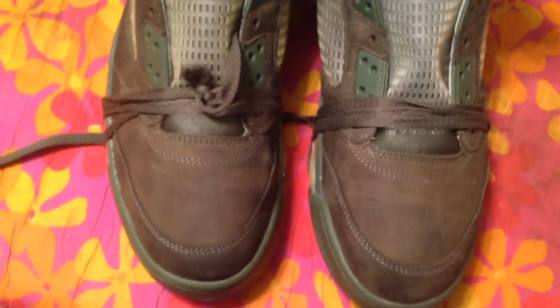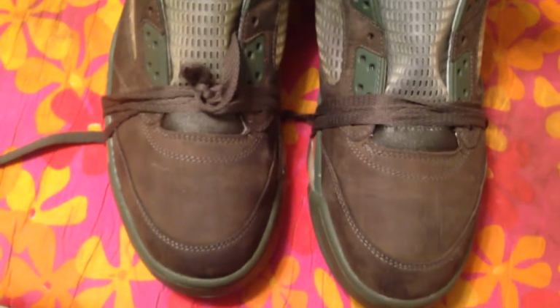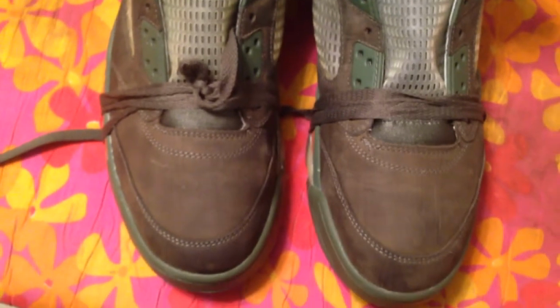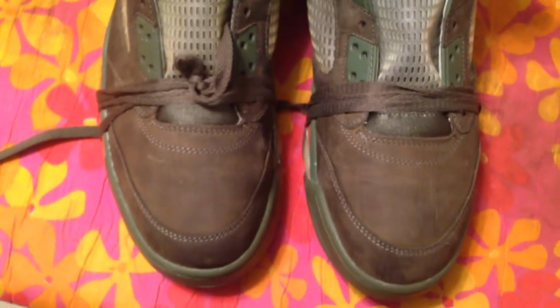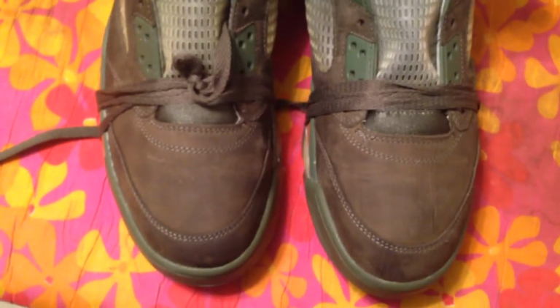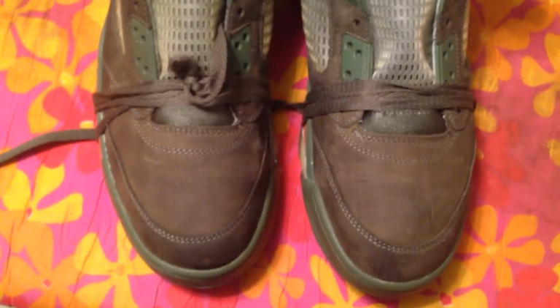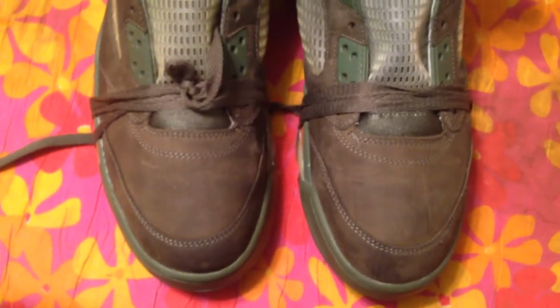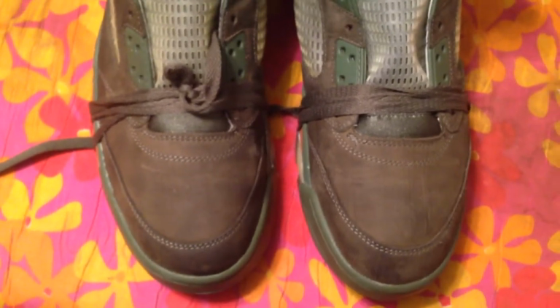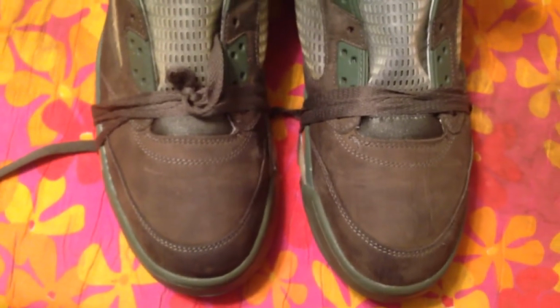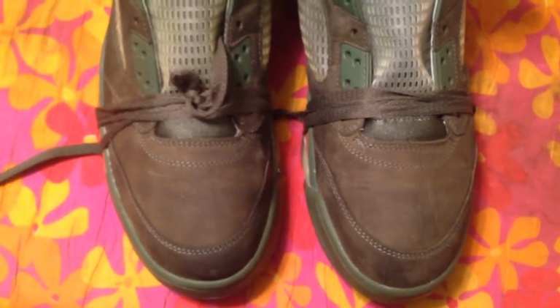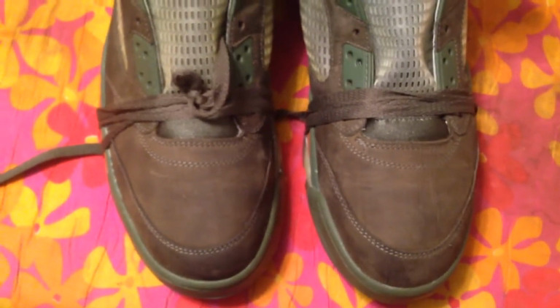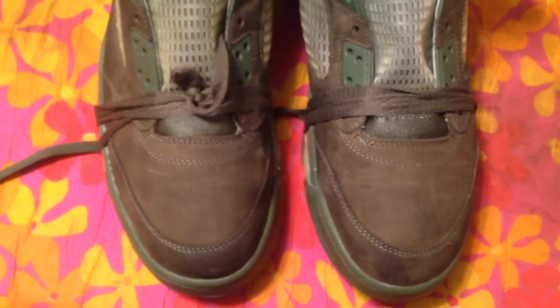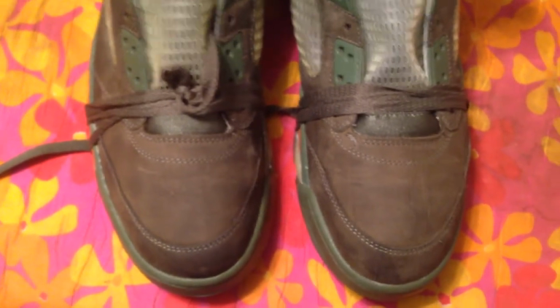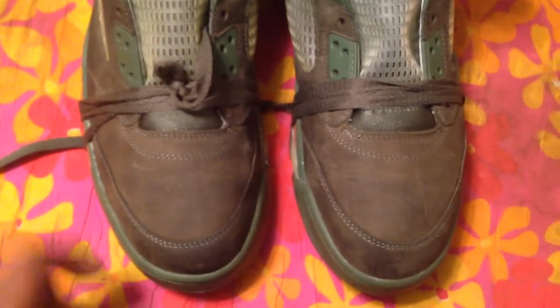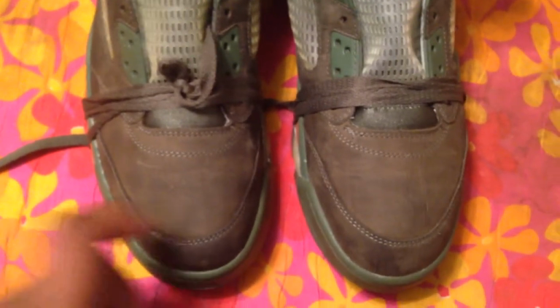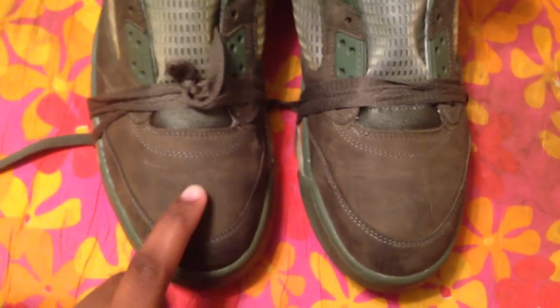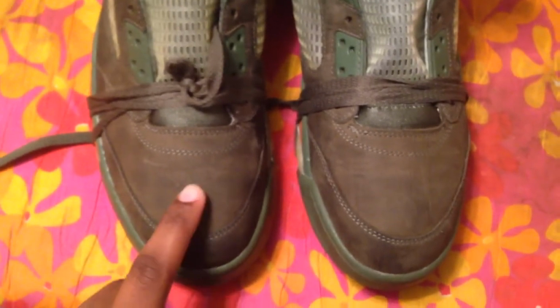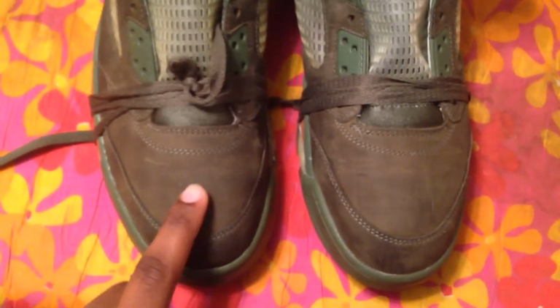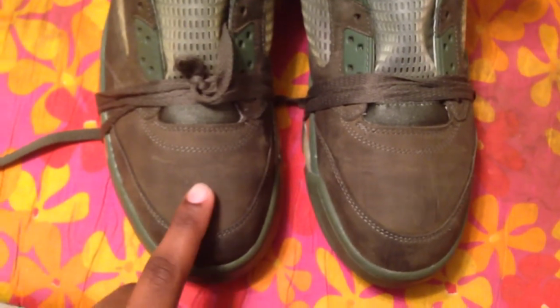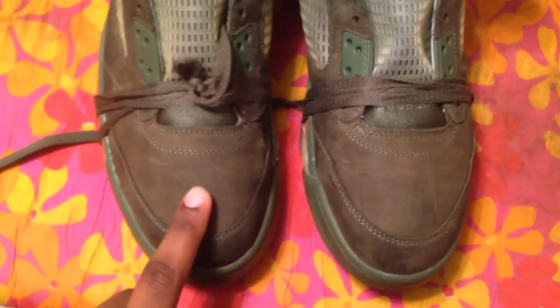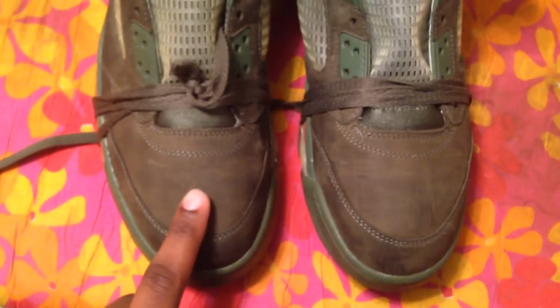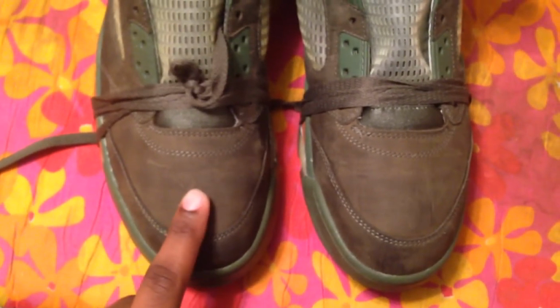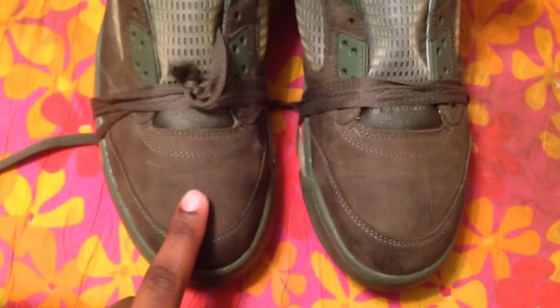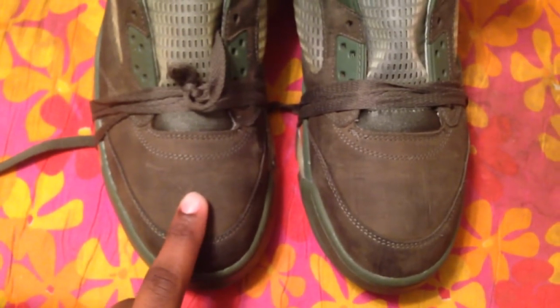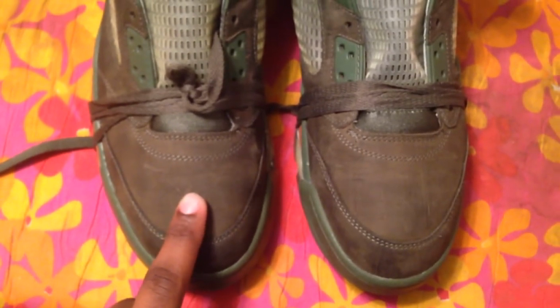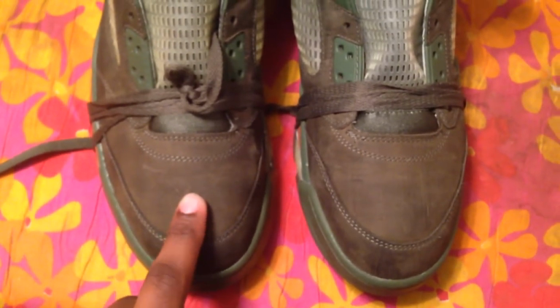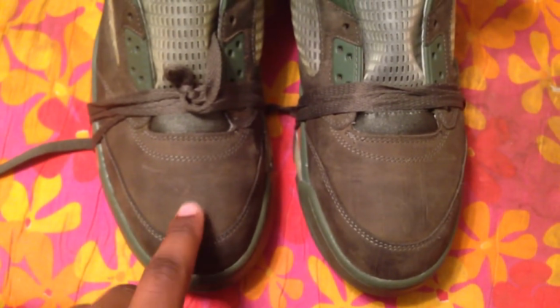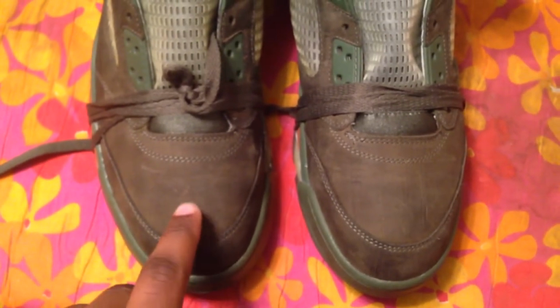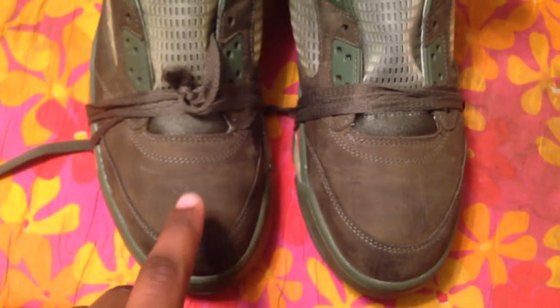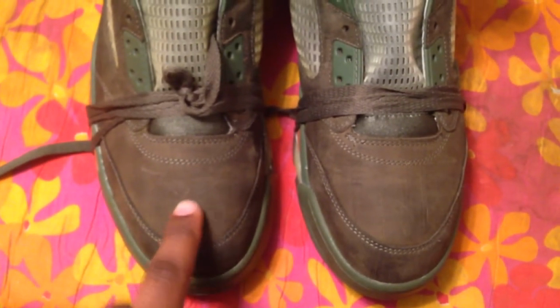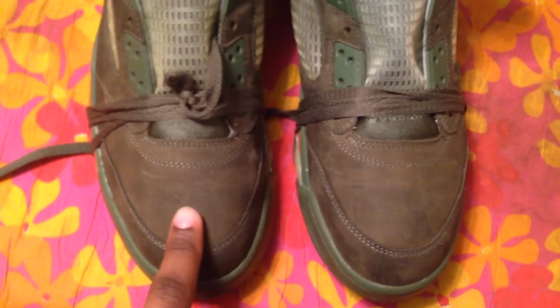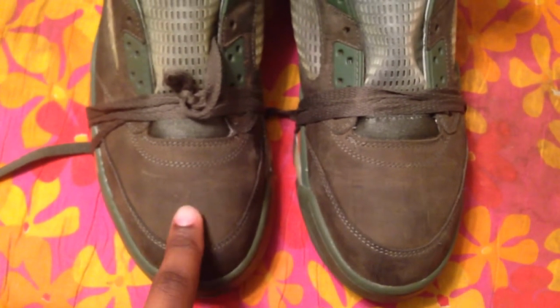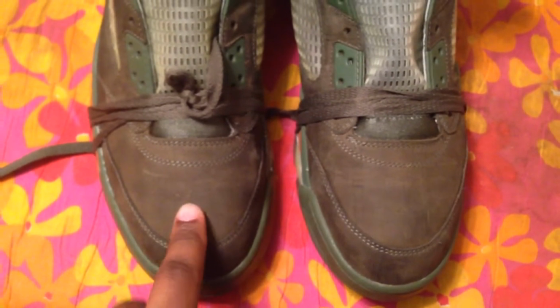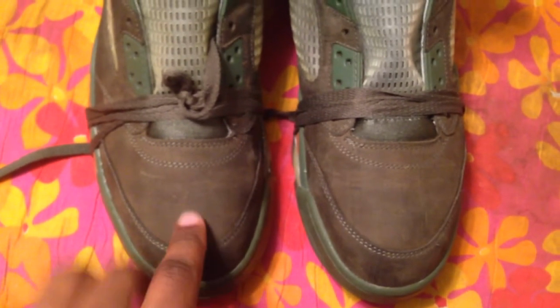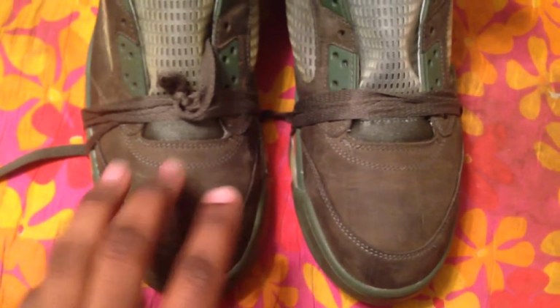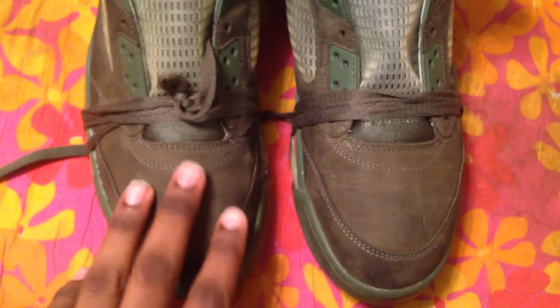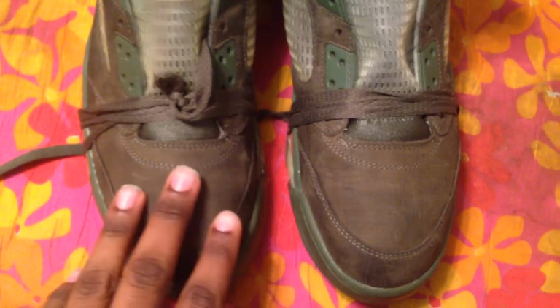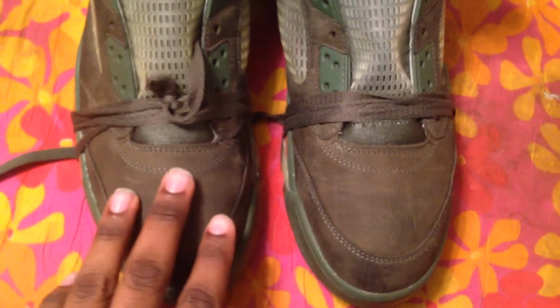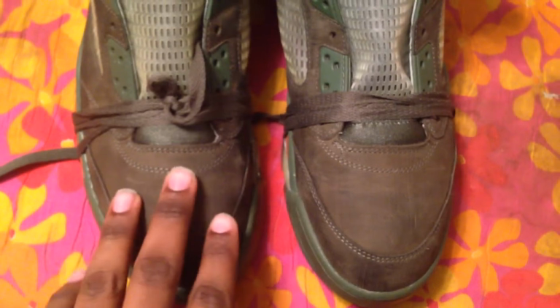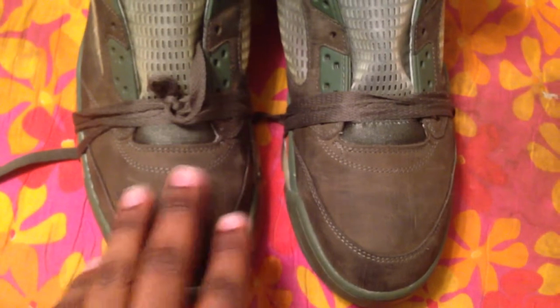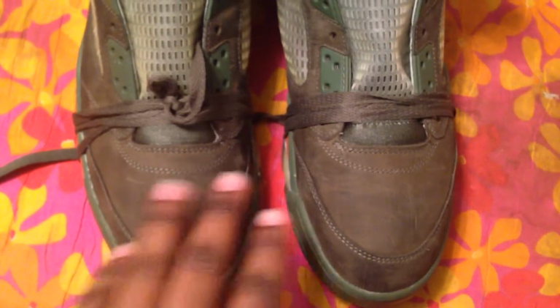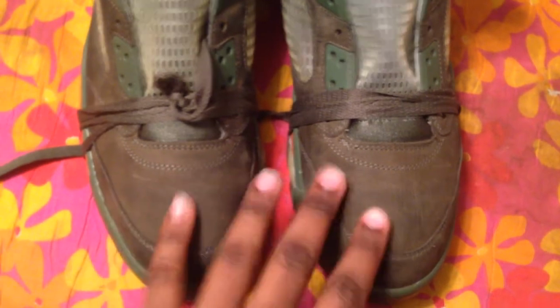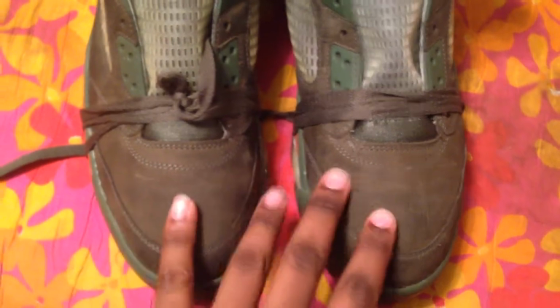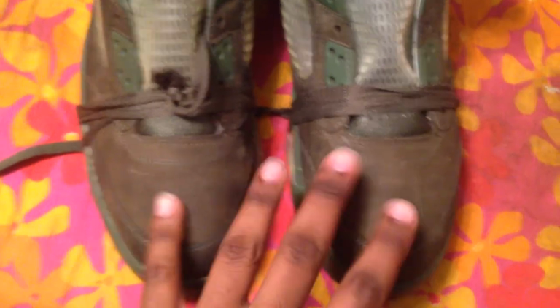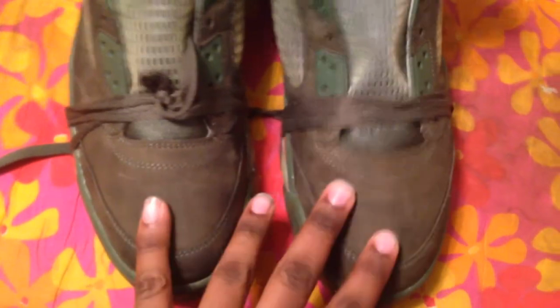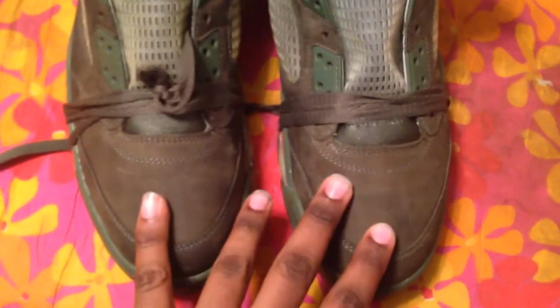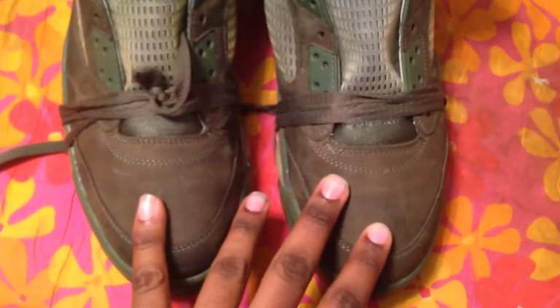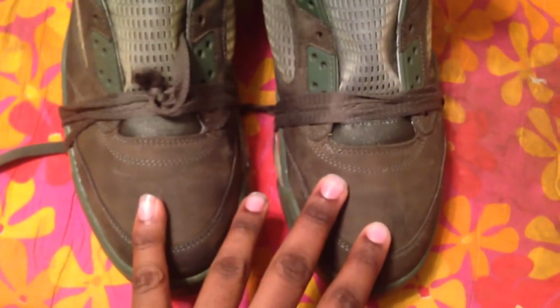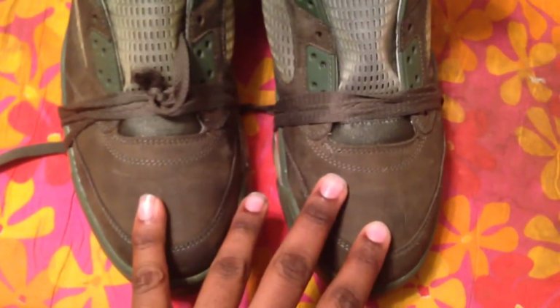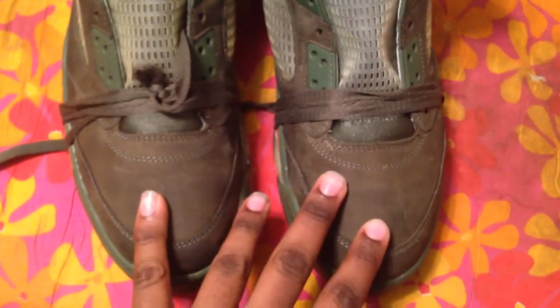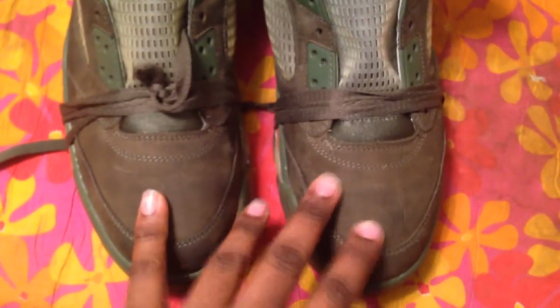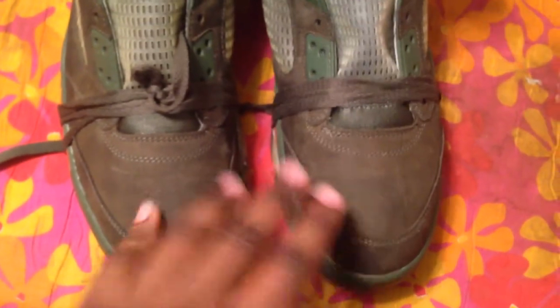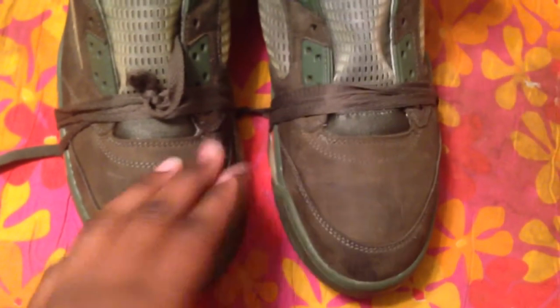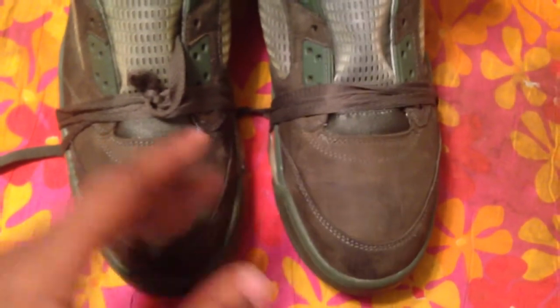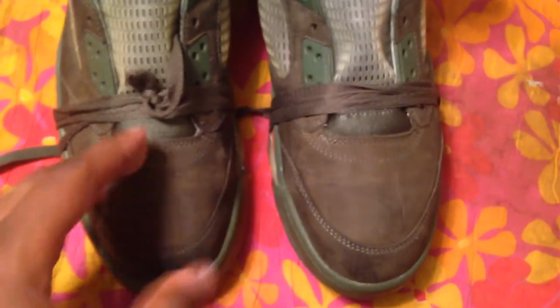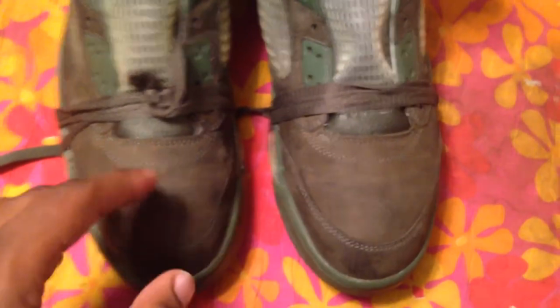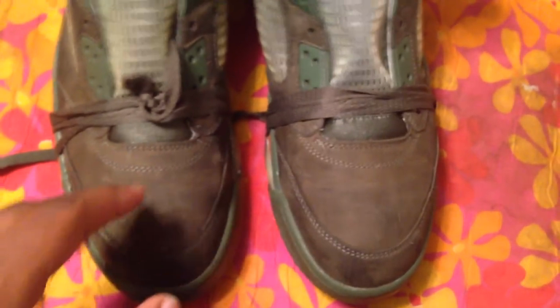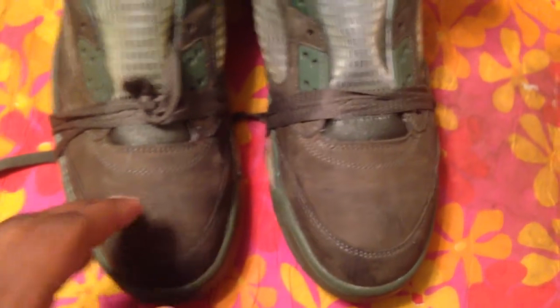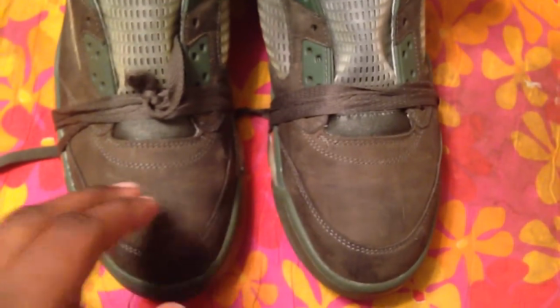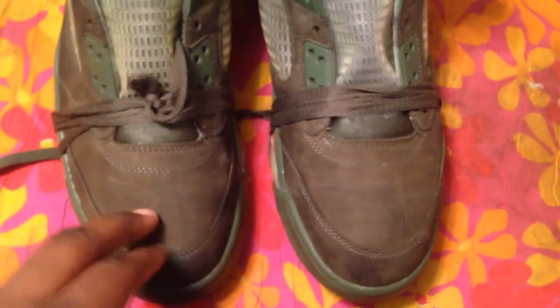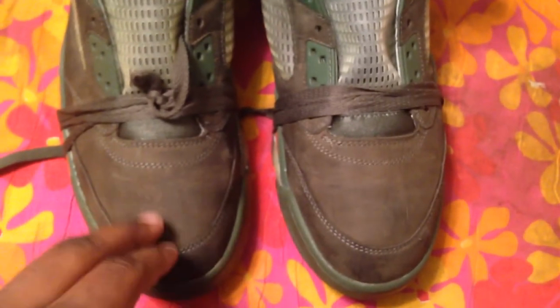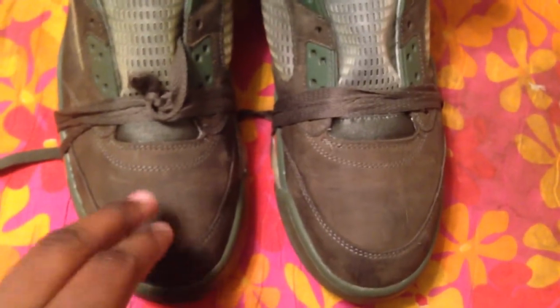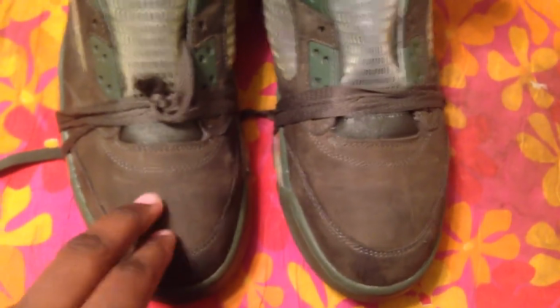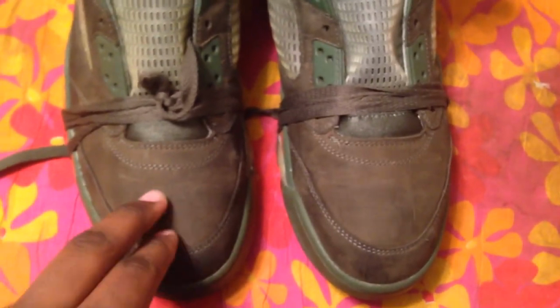What's up YouTube? I just have a quick tip on restoring the Isle of Fives or any Jordan shoe.